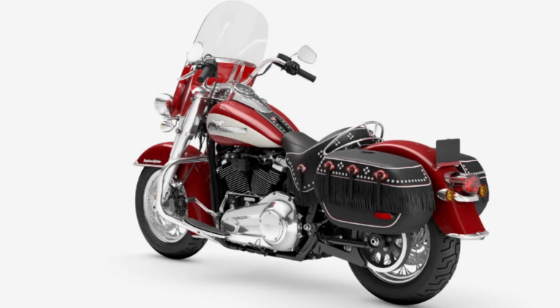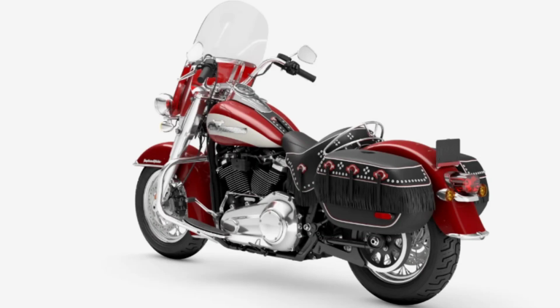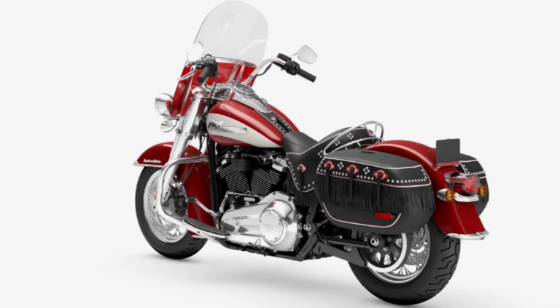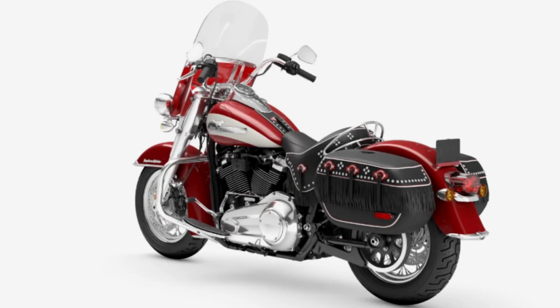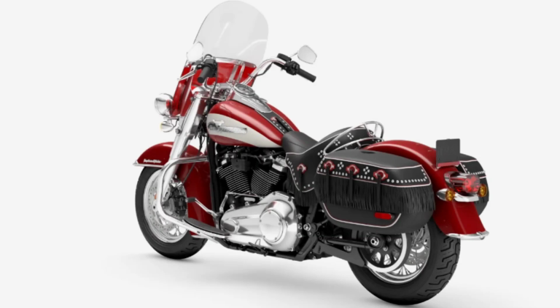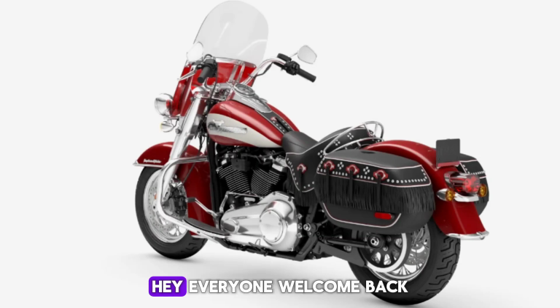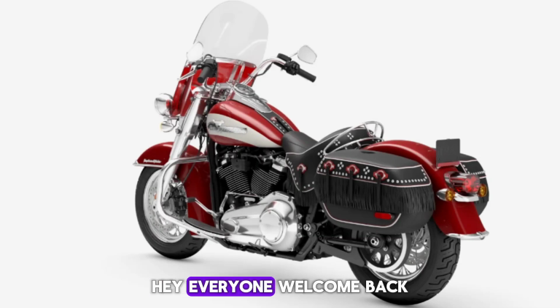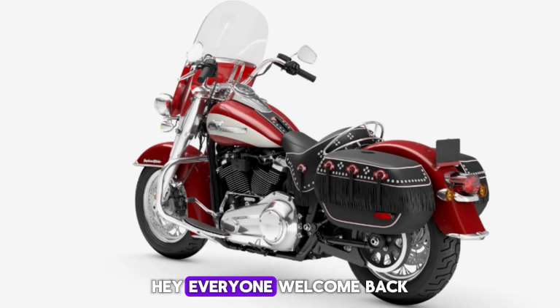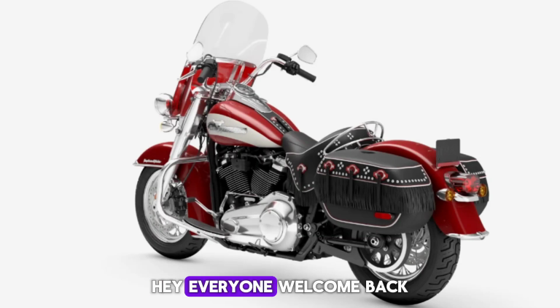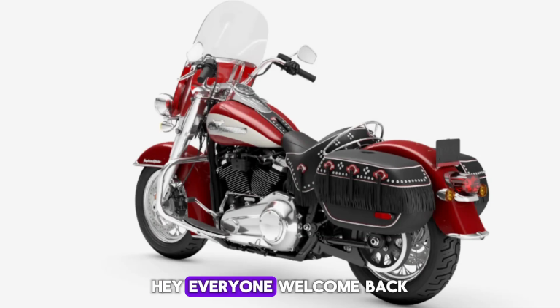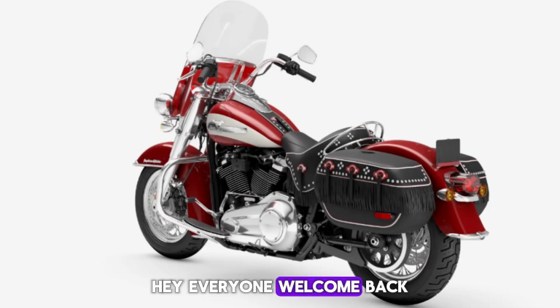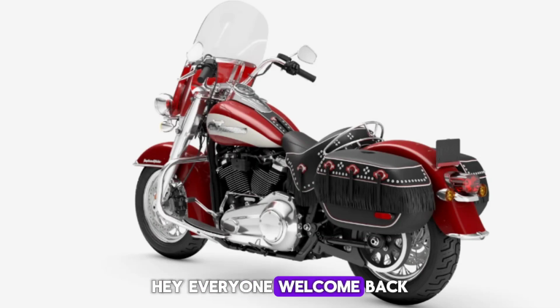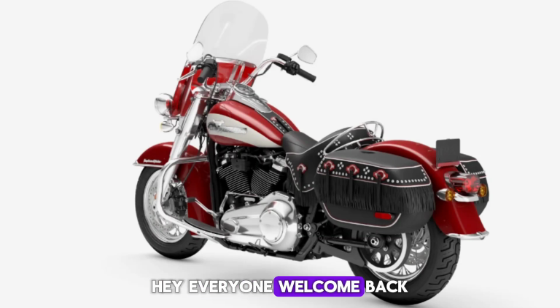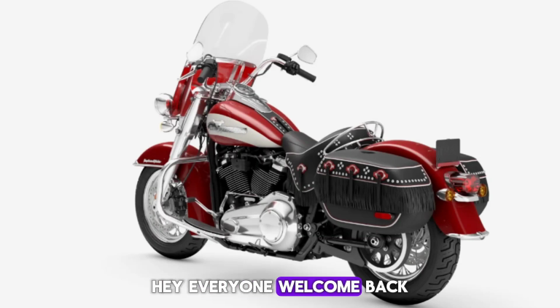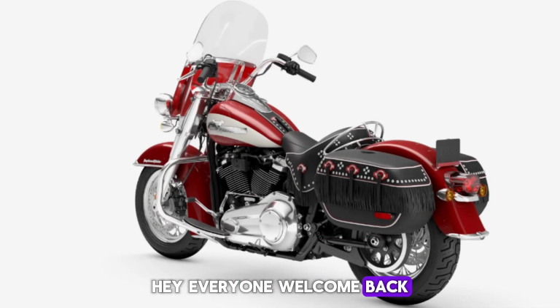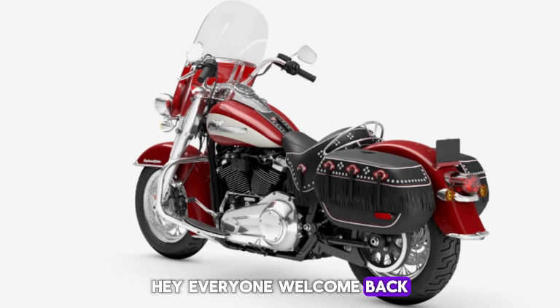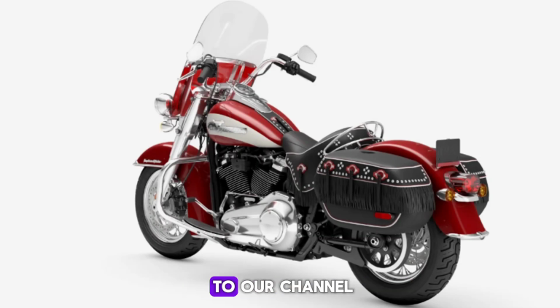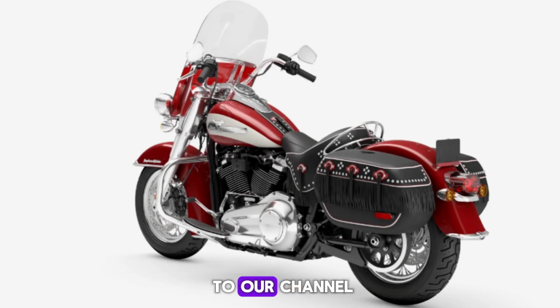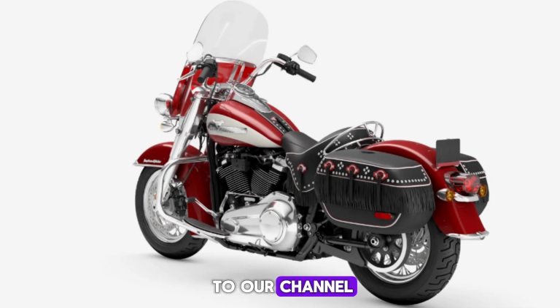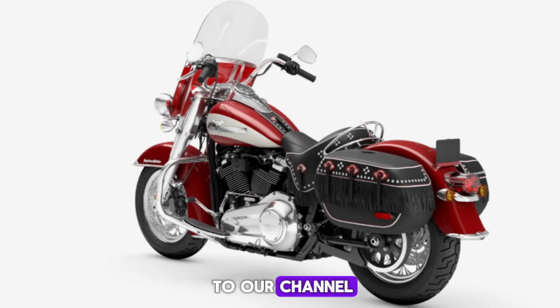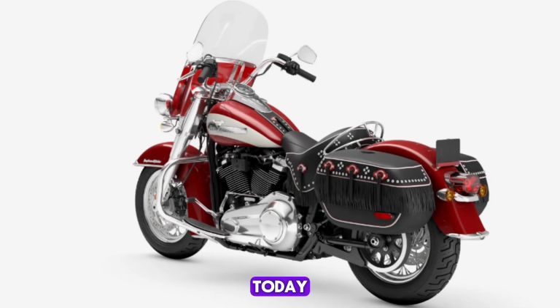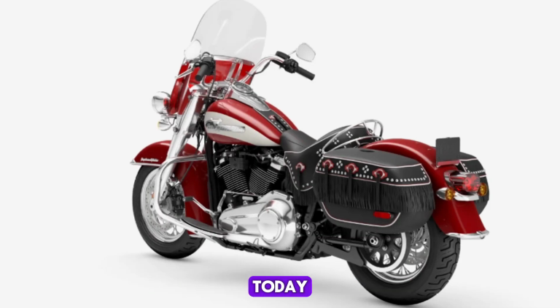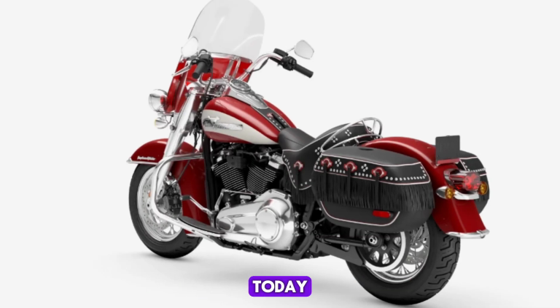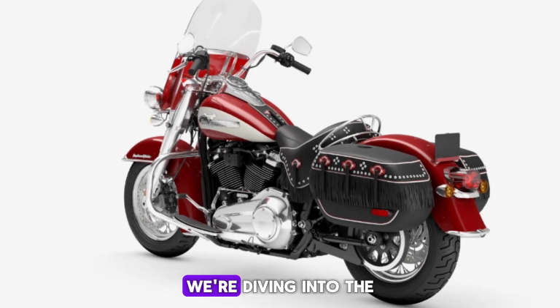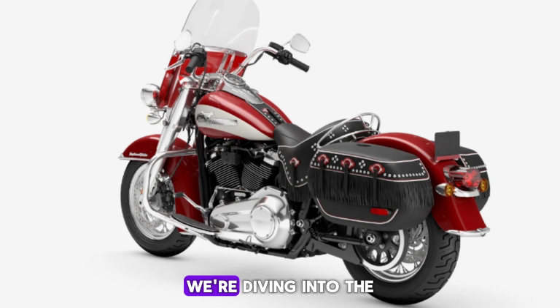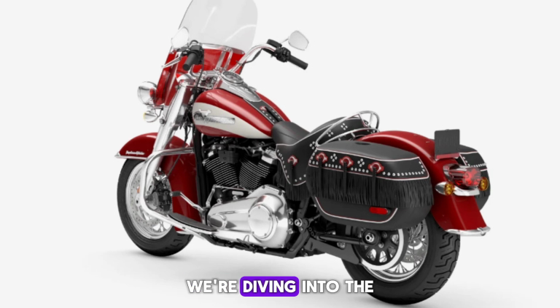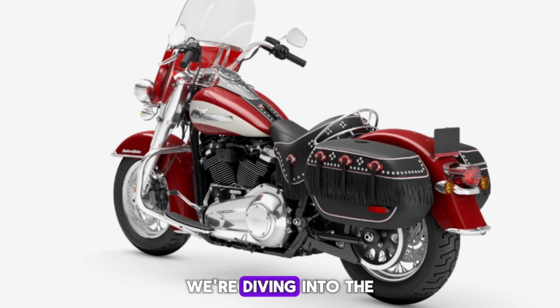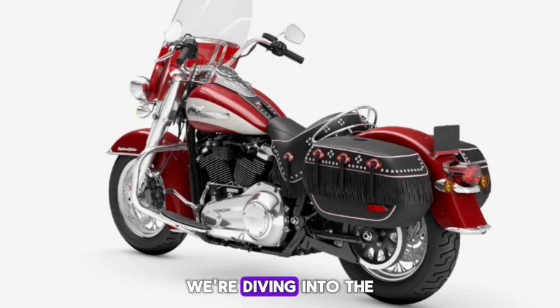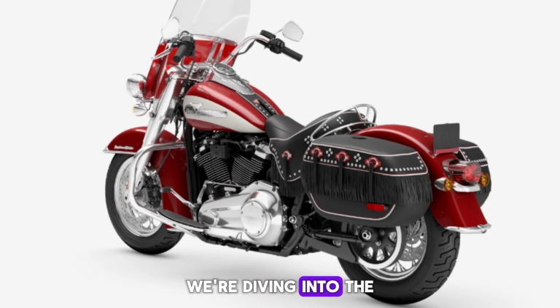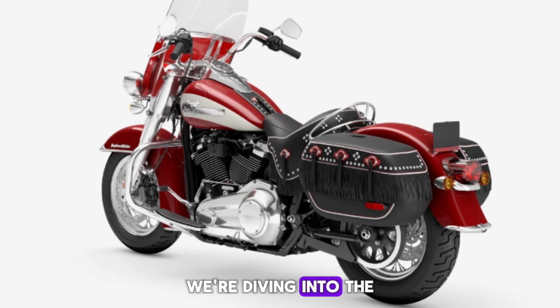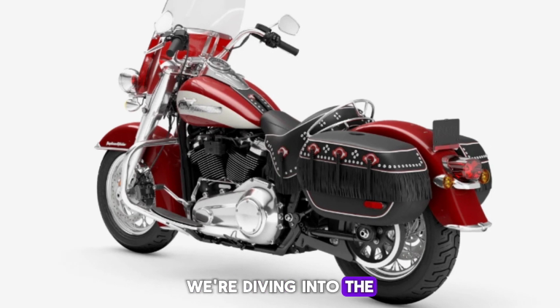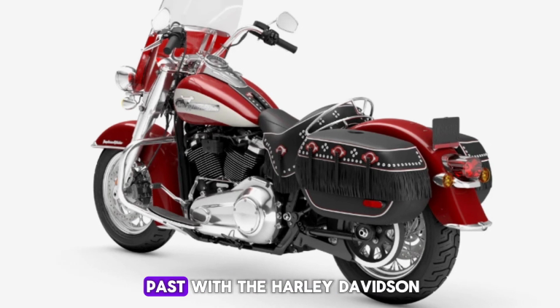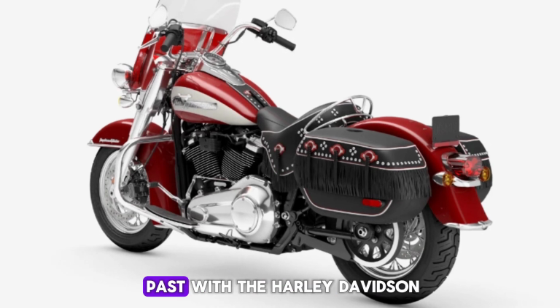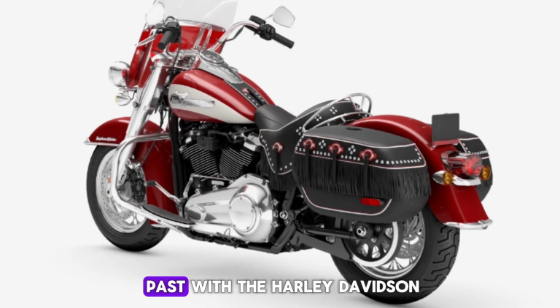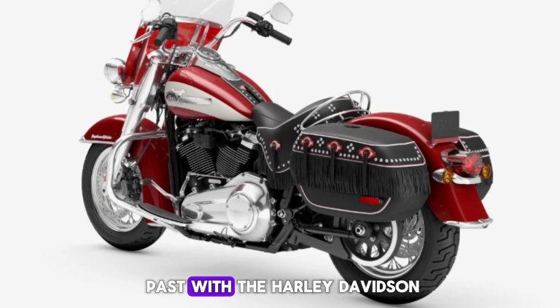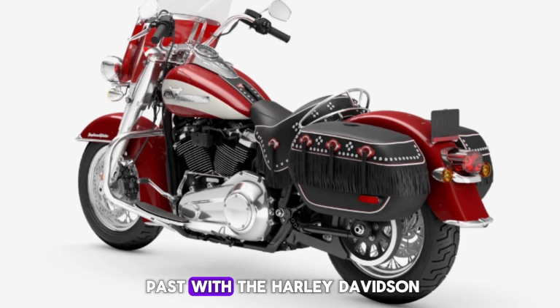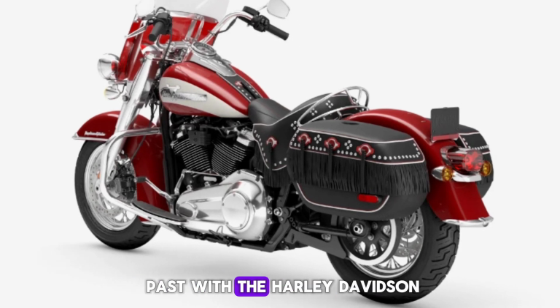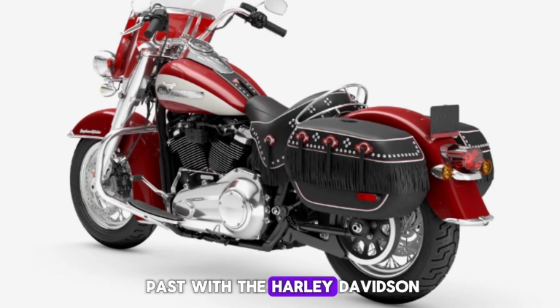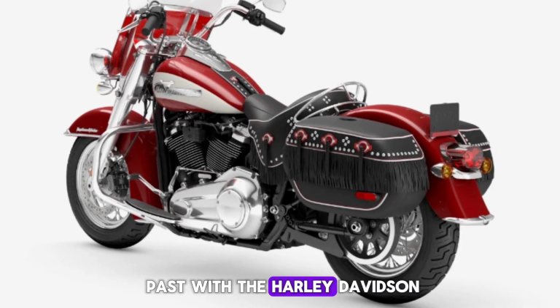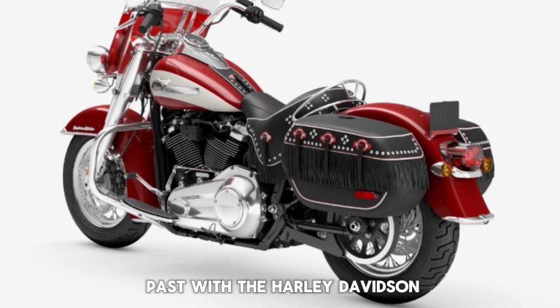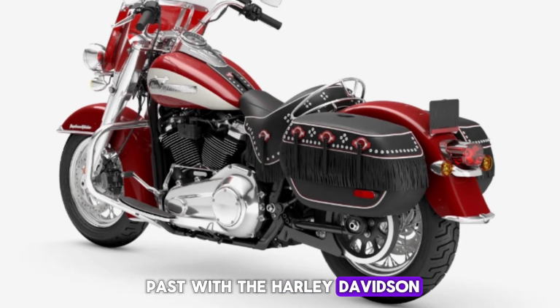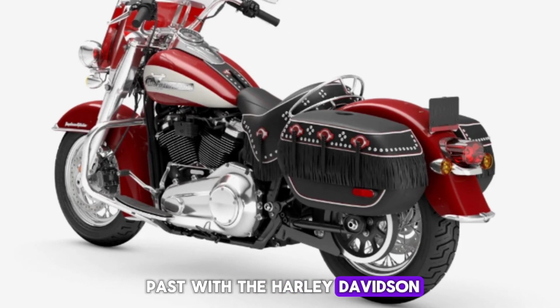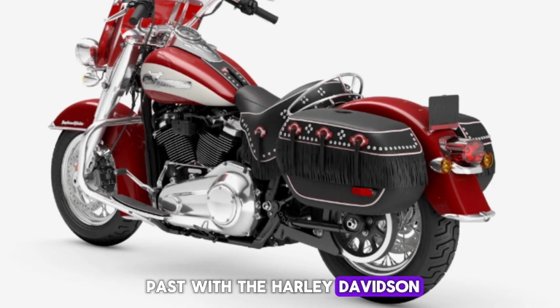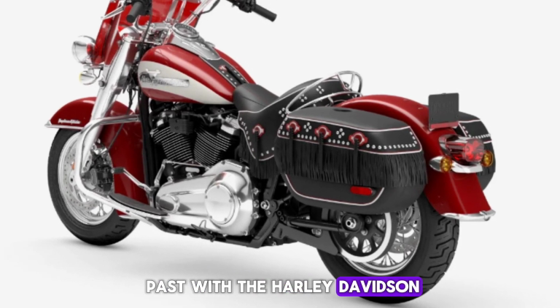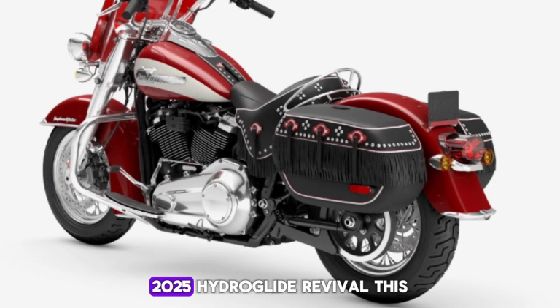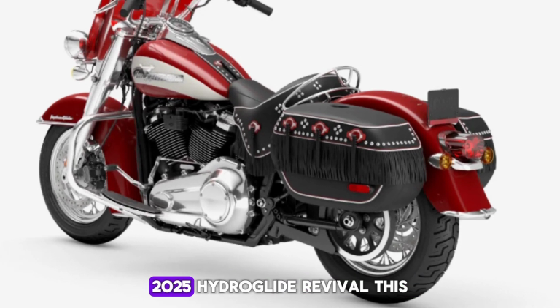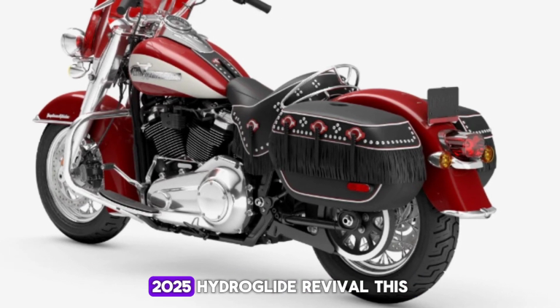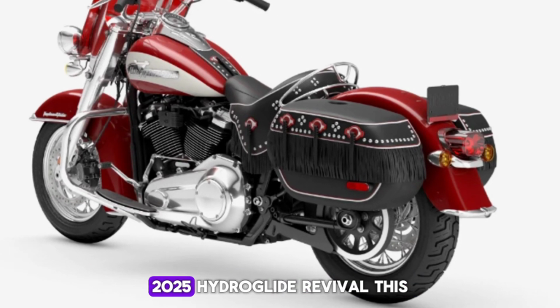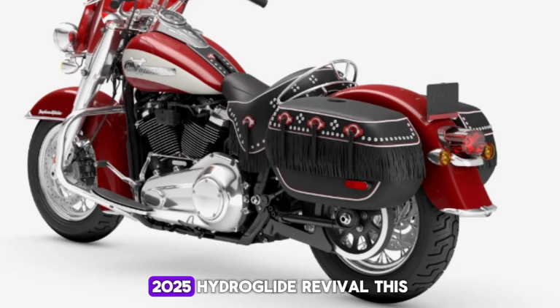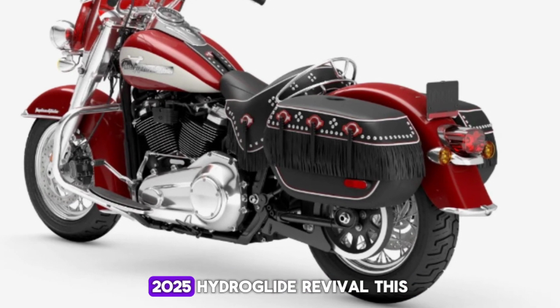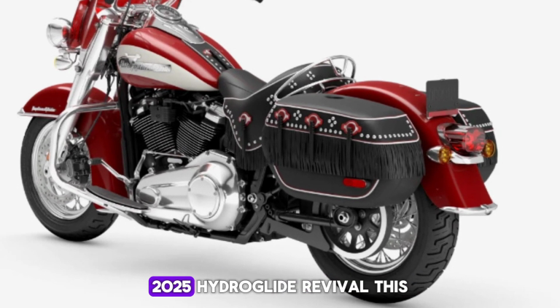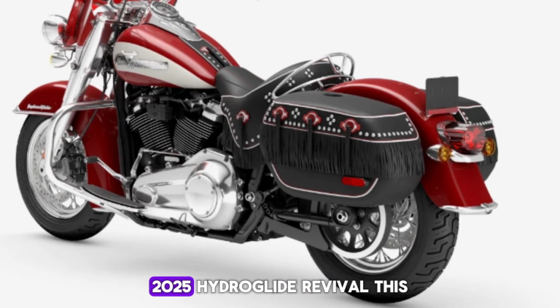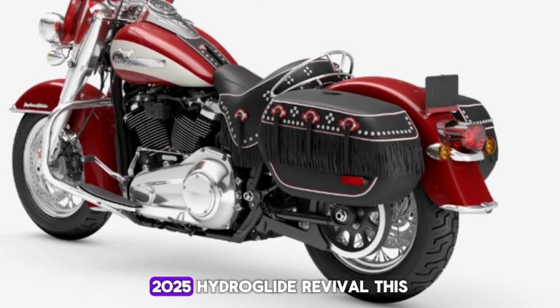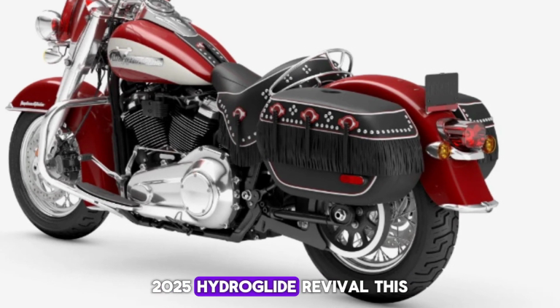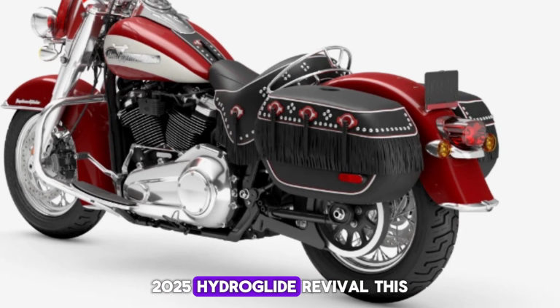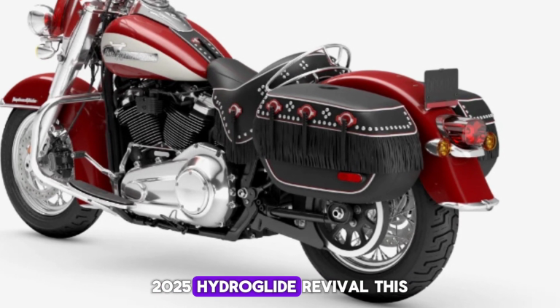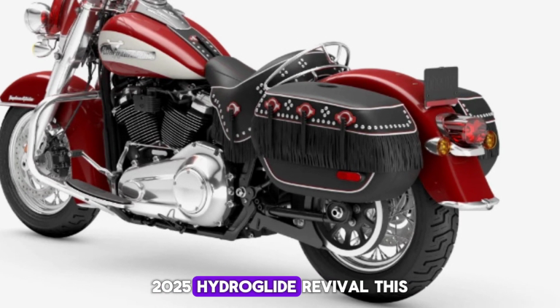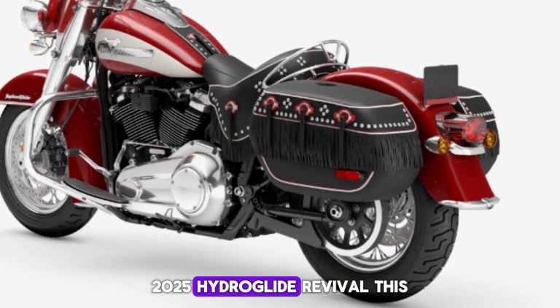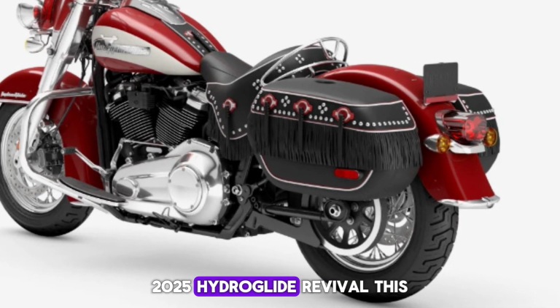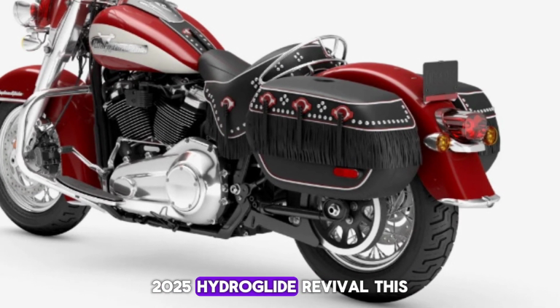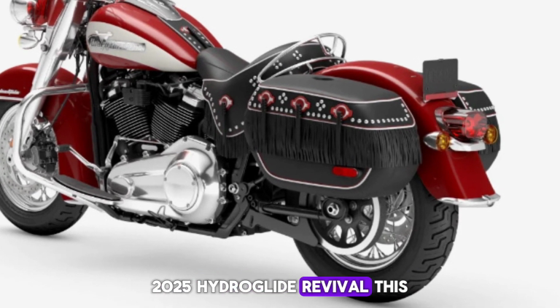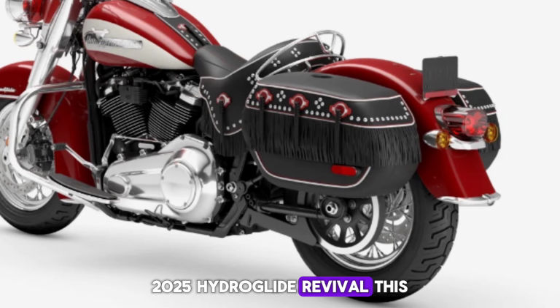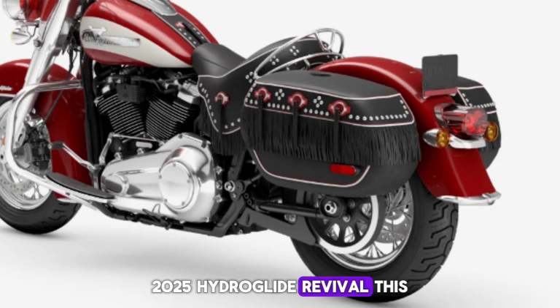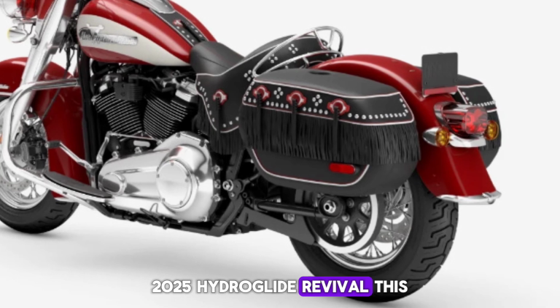Hey everyone, welcome back to our channel. Today we're diving into the past with the Harley-Davidson 2025 Hydra Glide Revival.